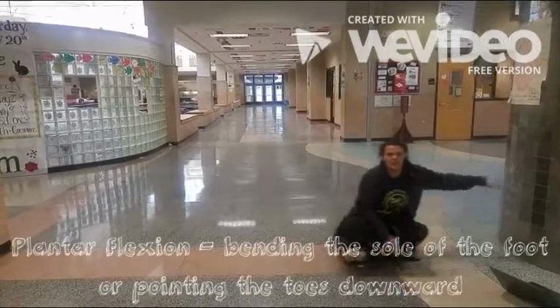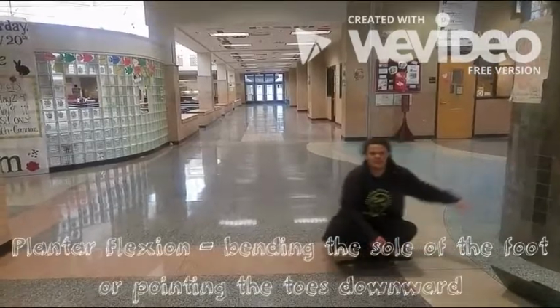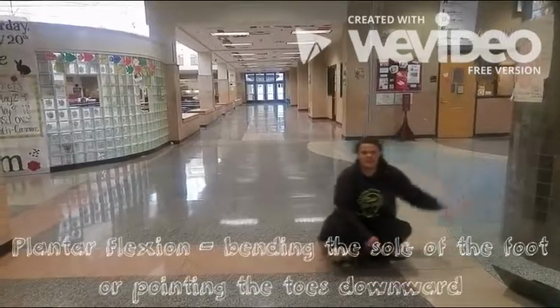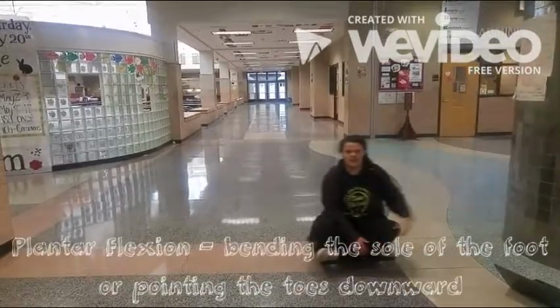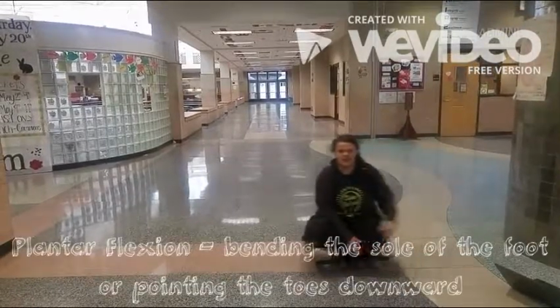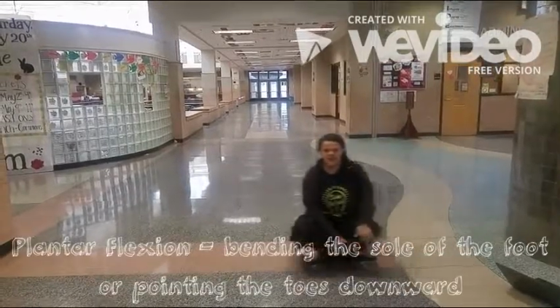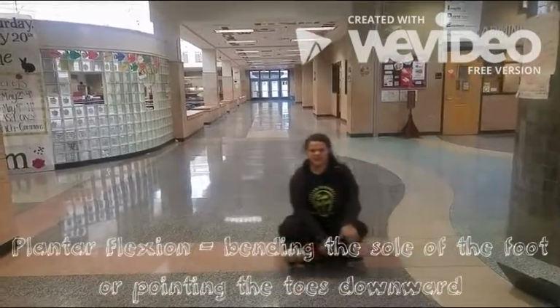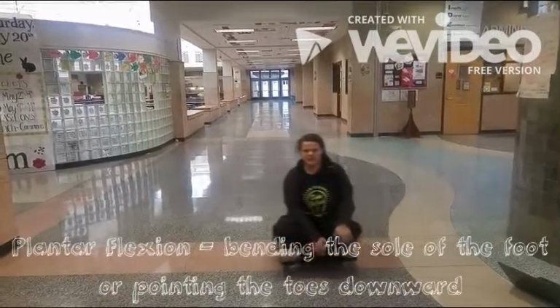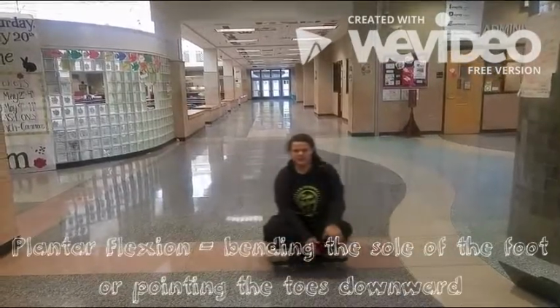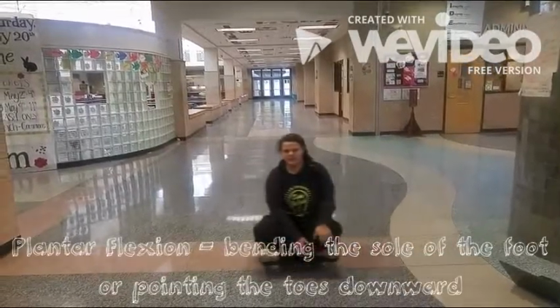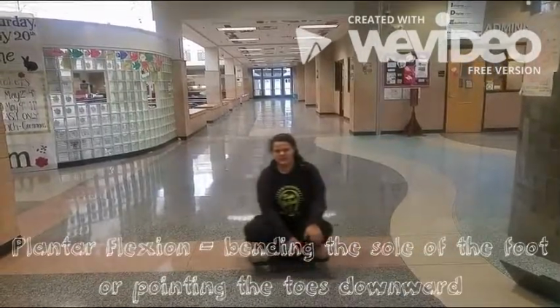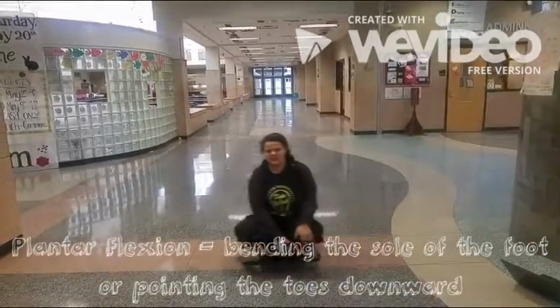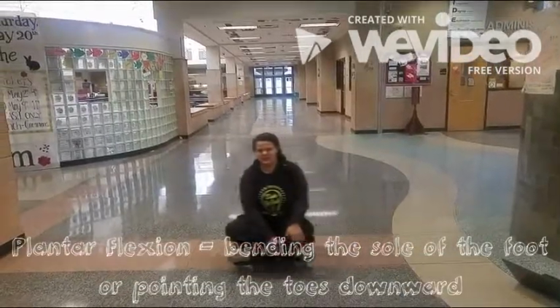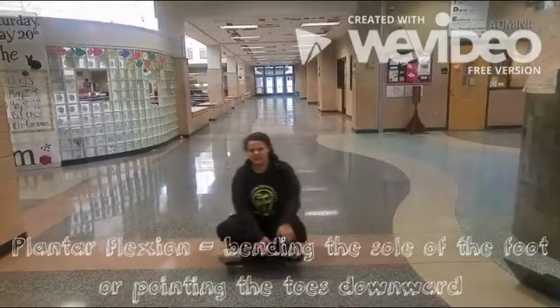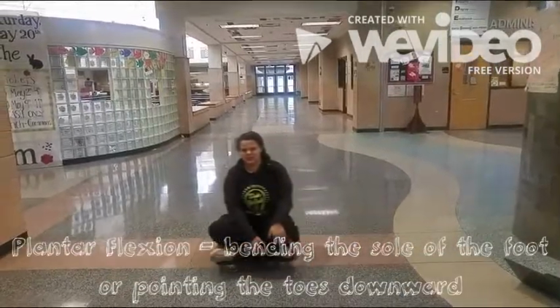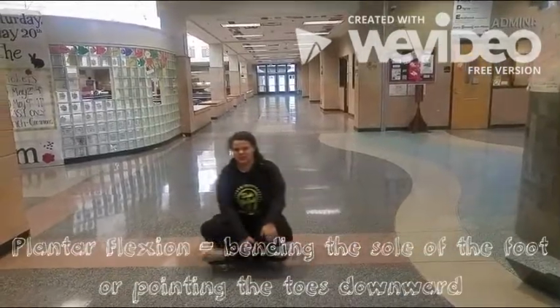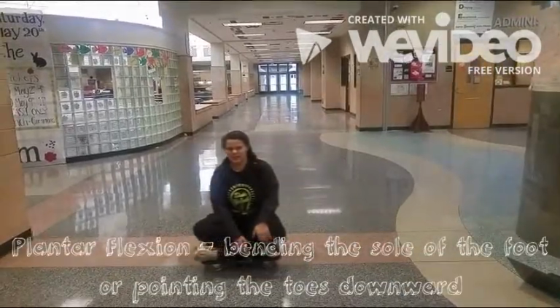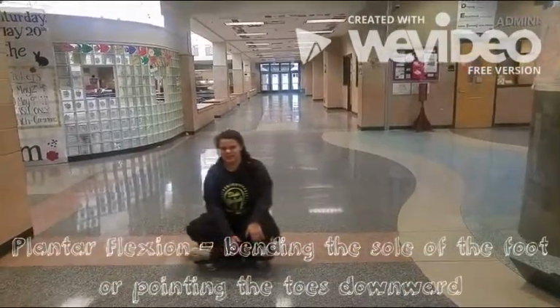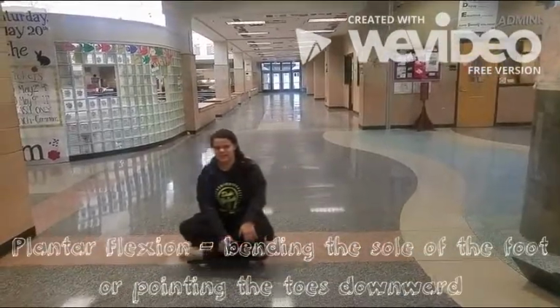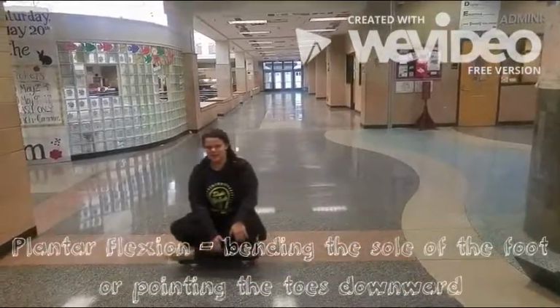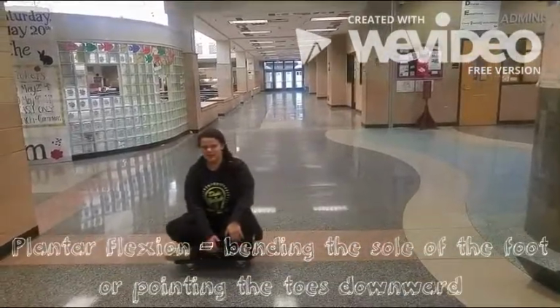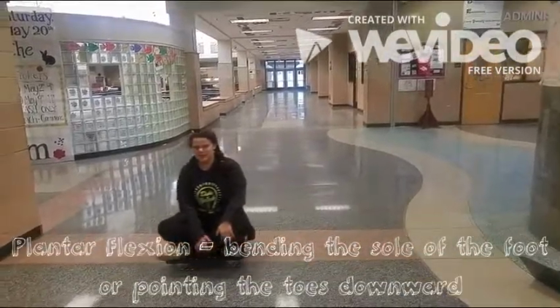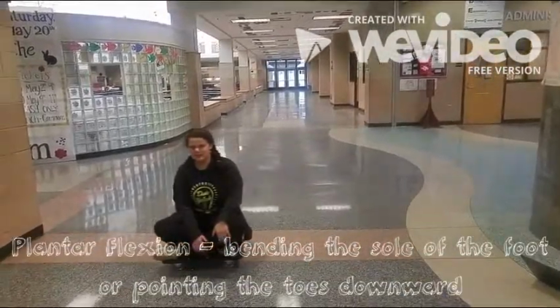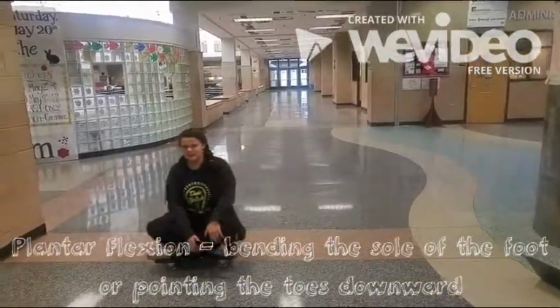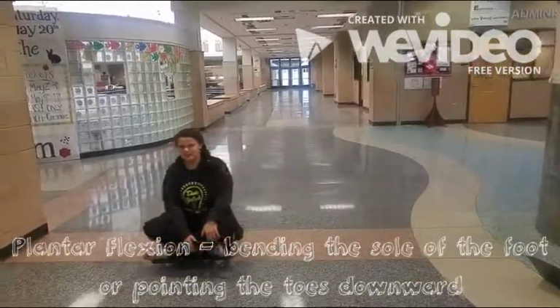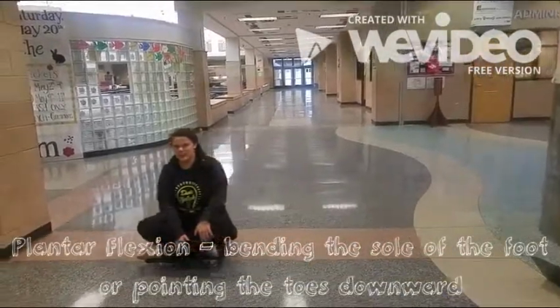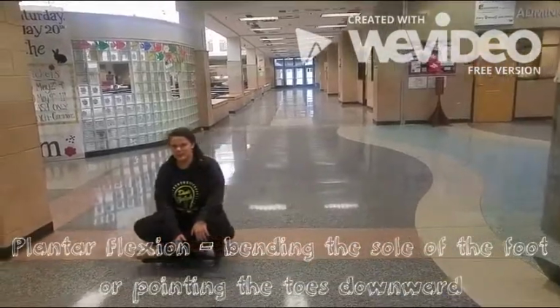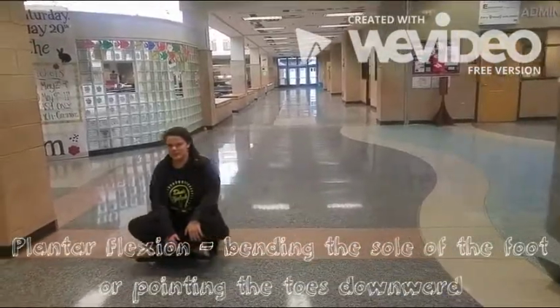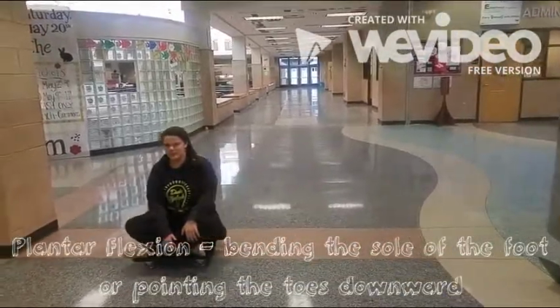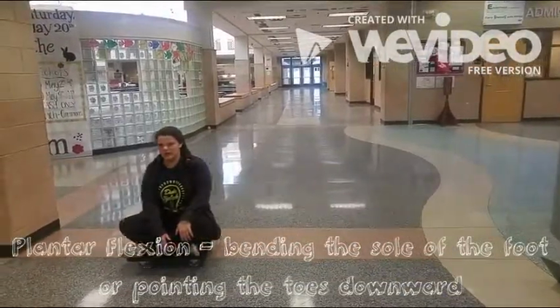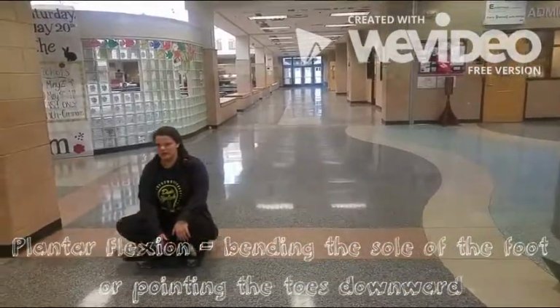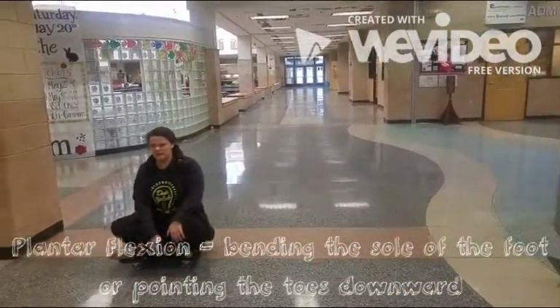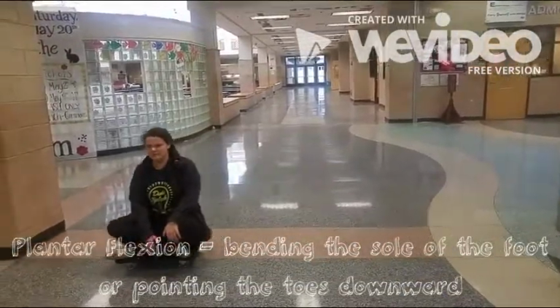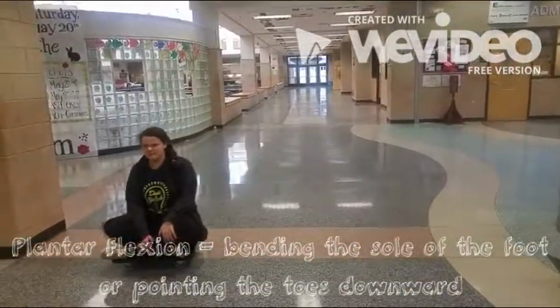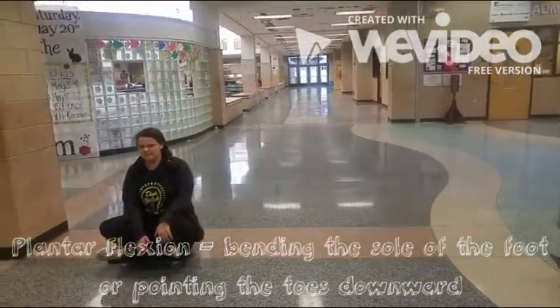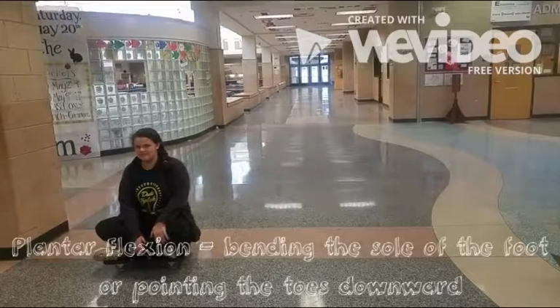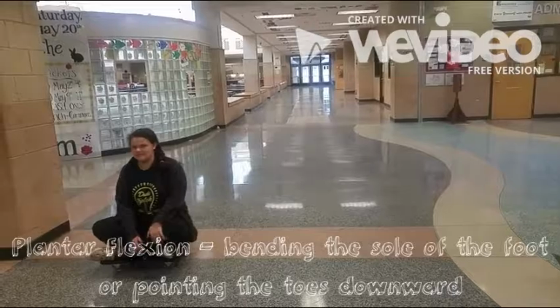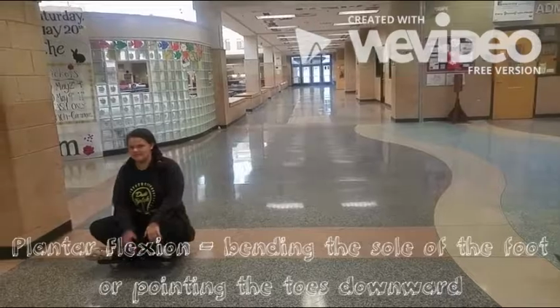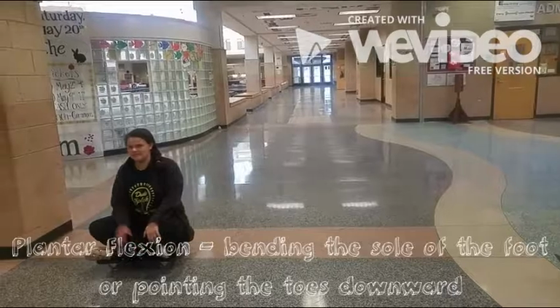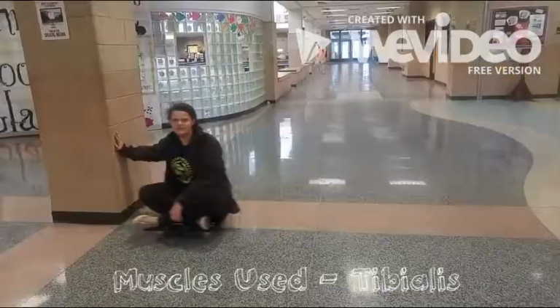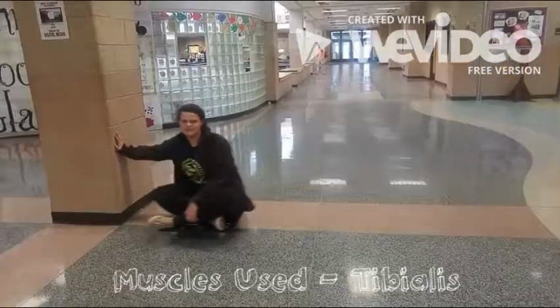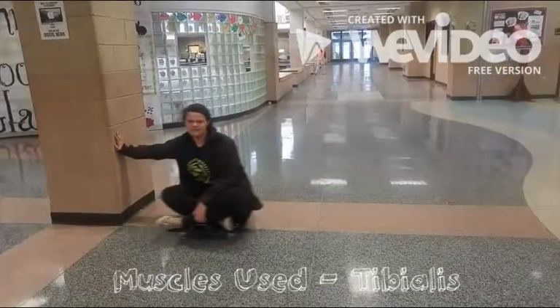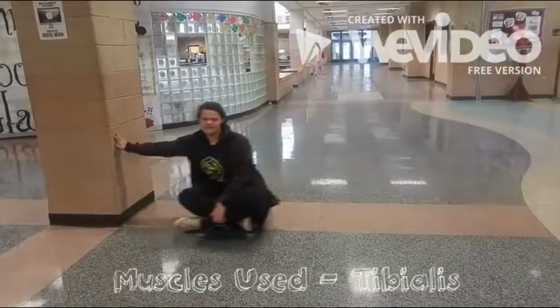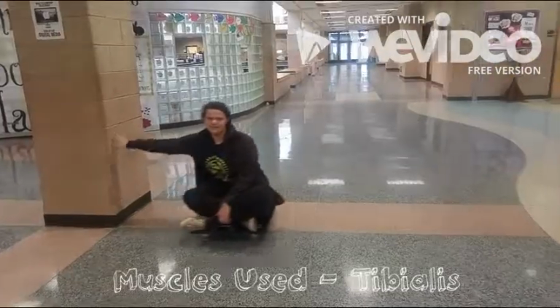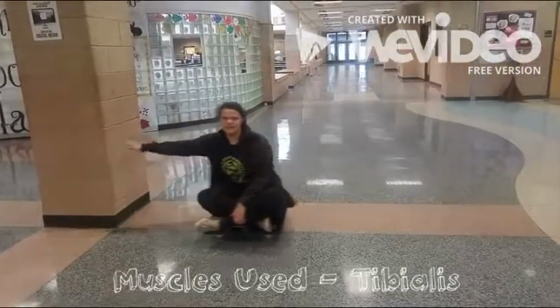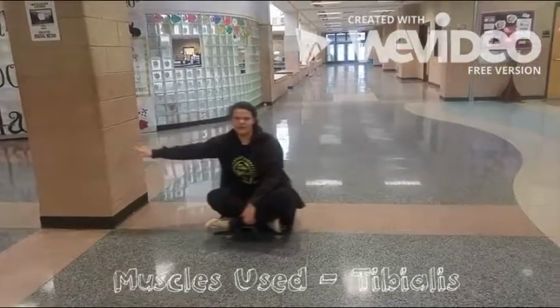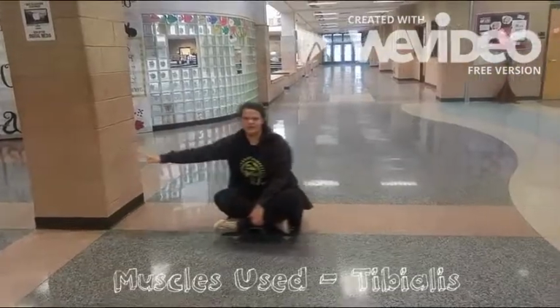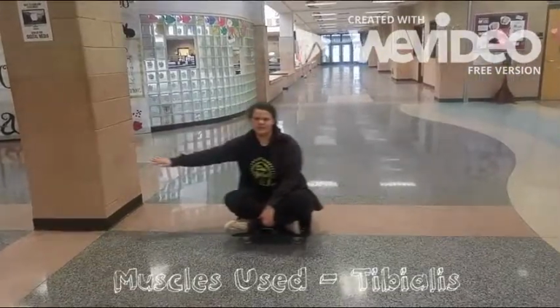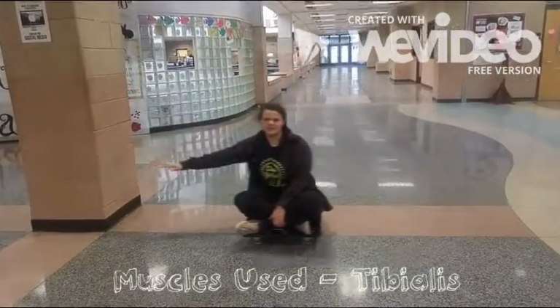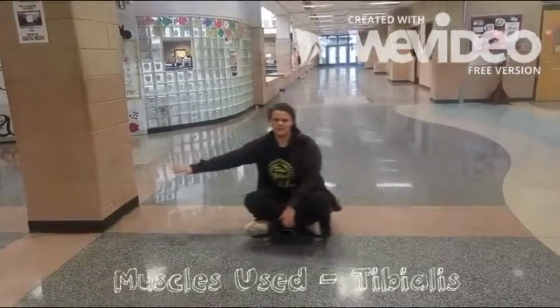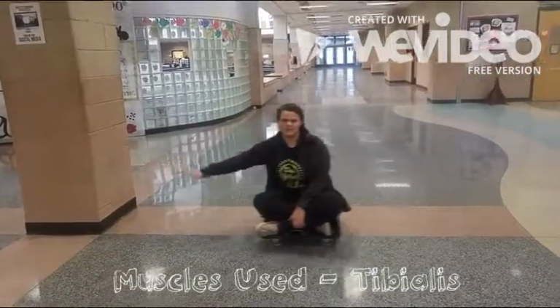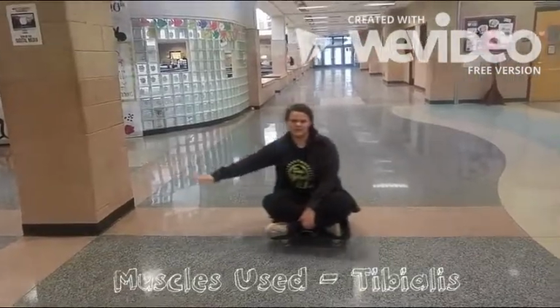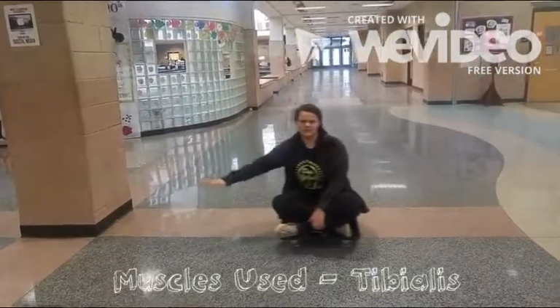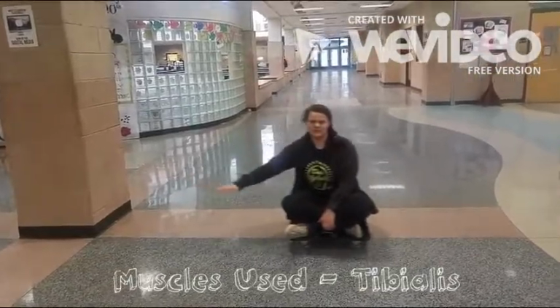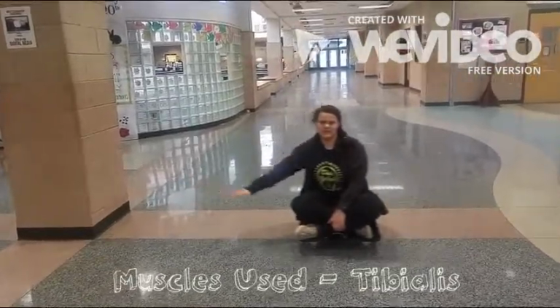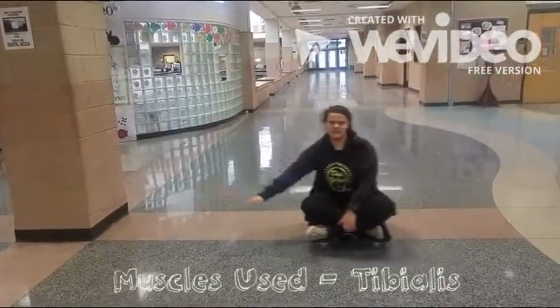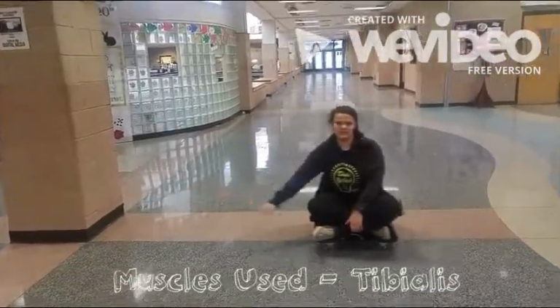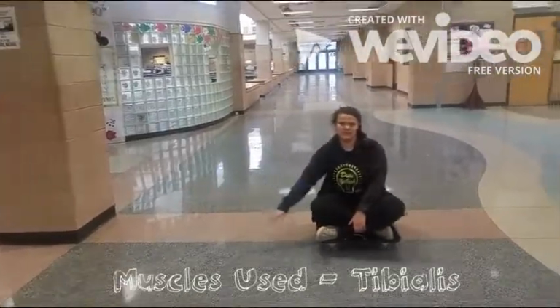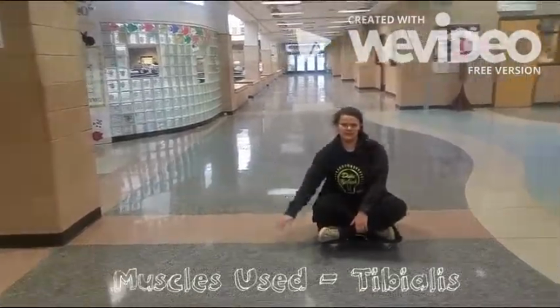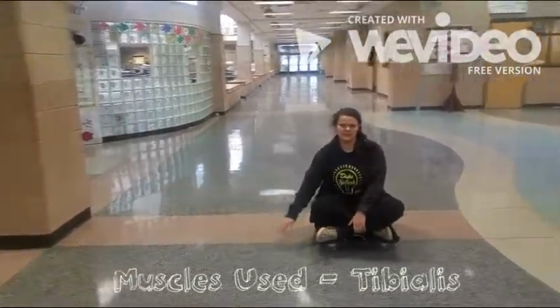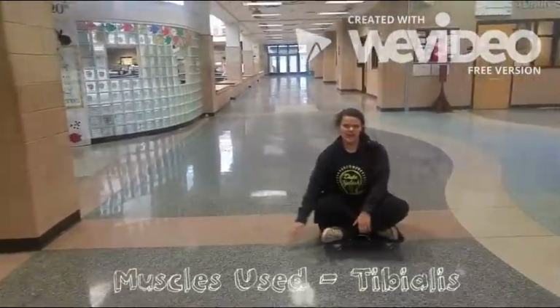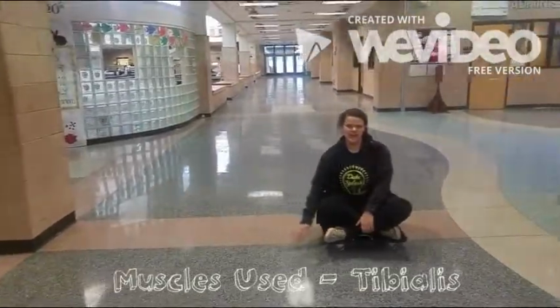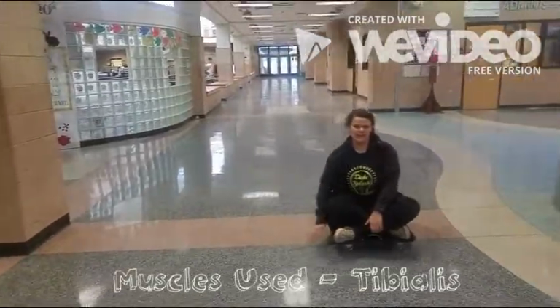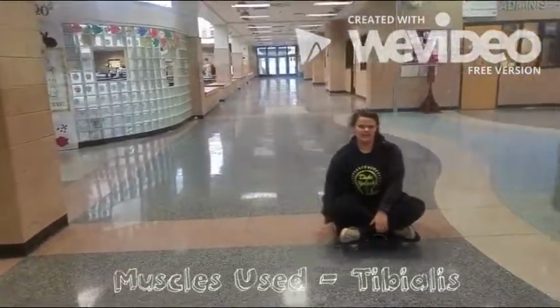Plantar flexion: turning the toes down. Muscles used: tibialis.